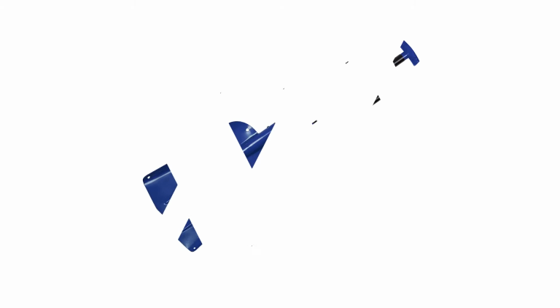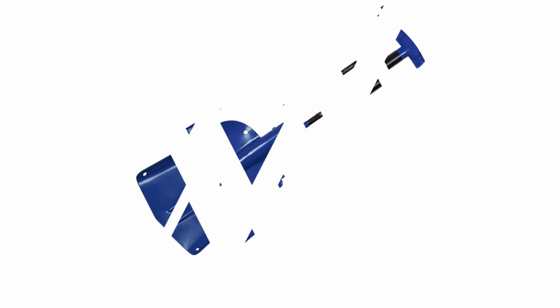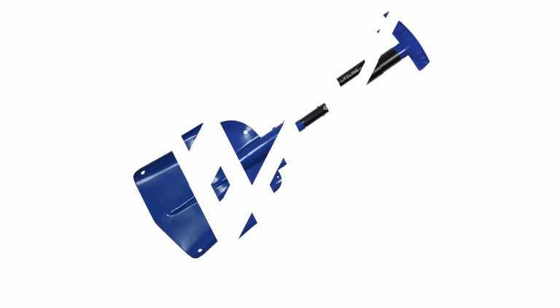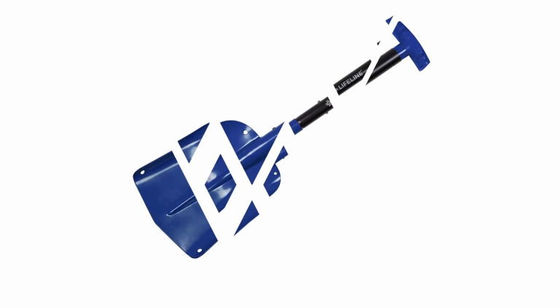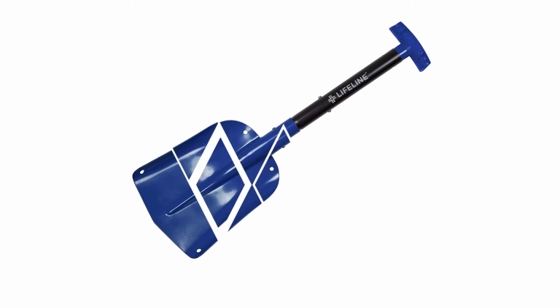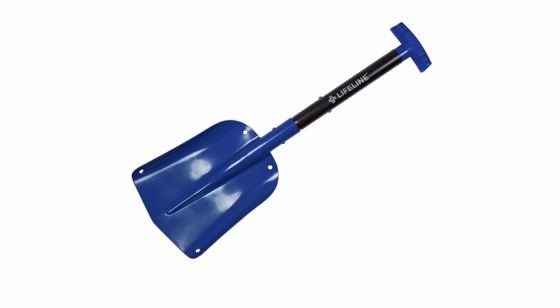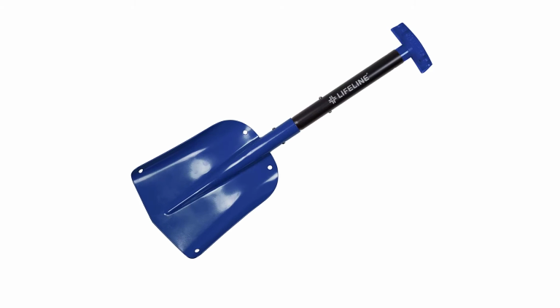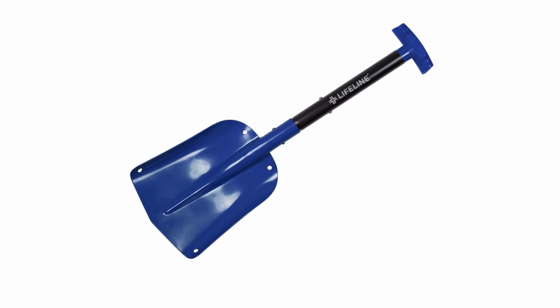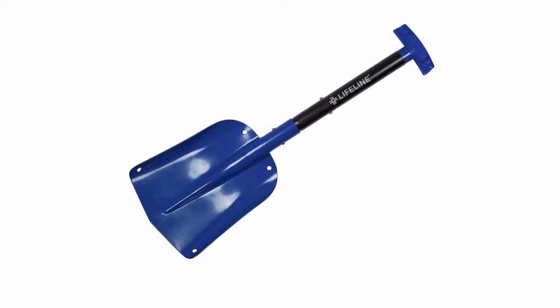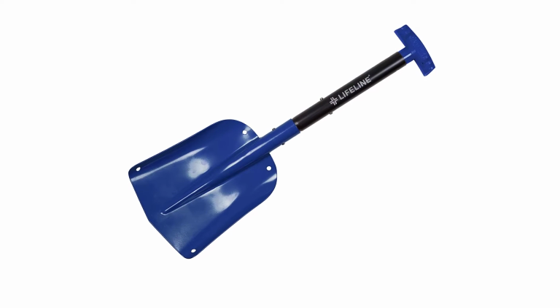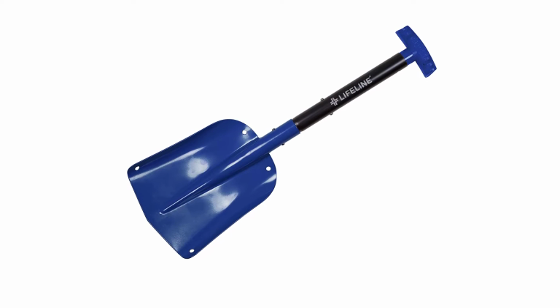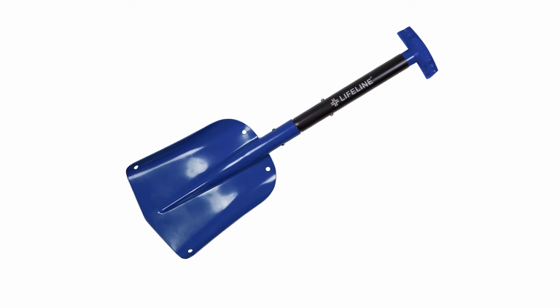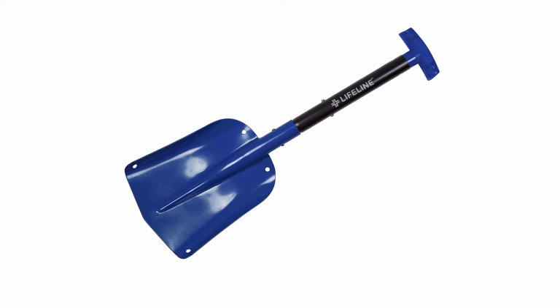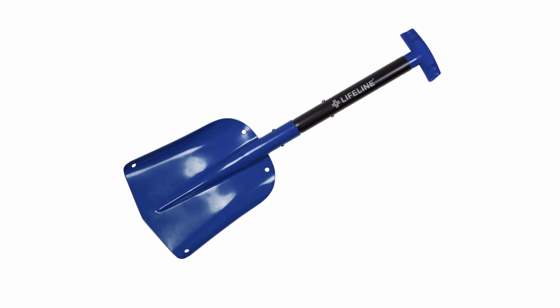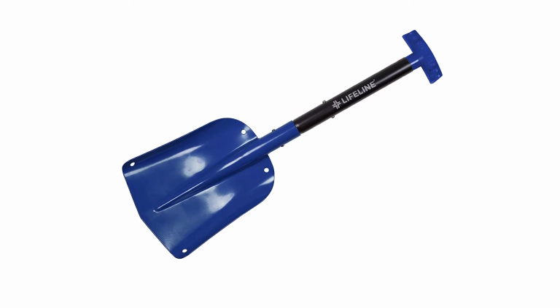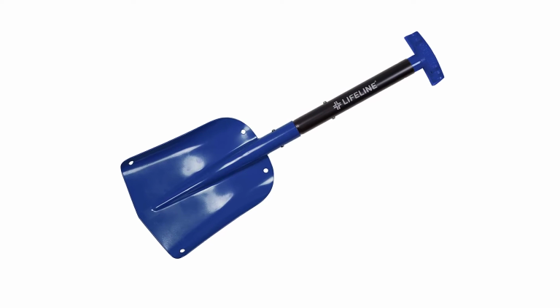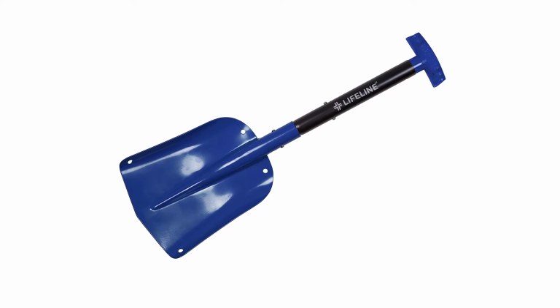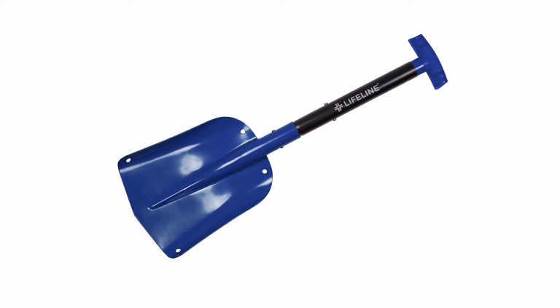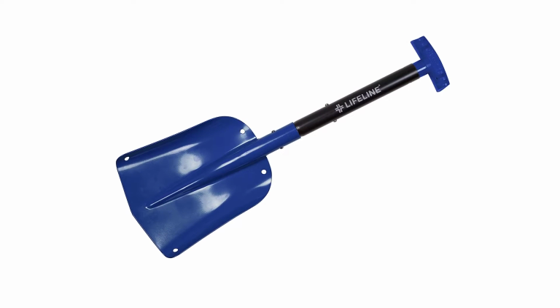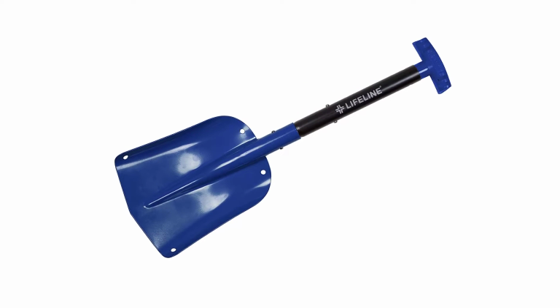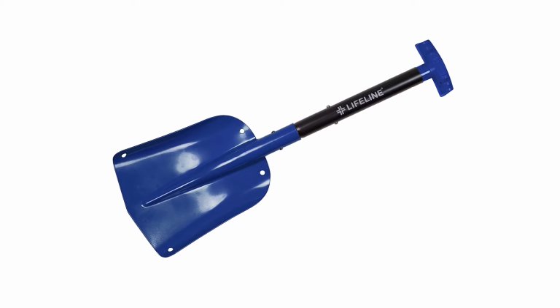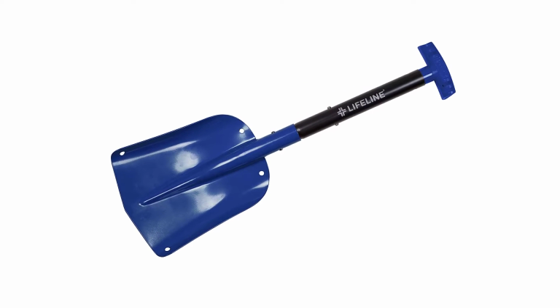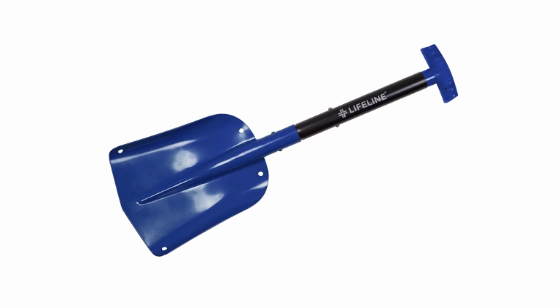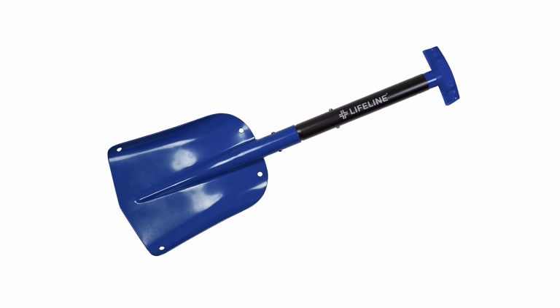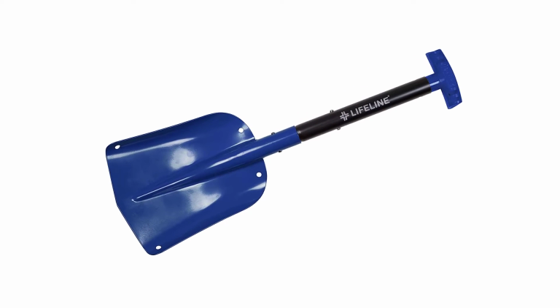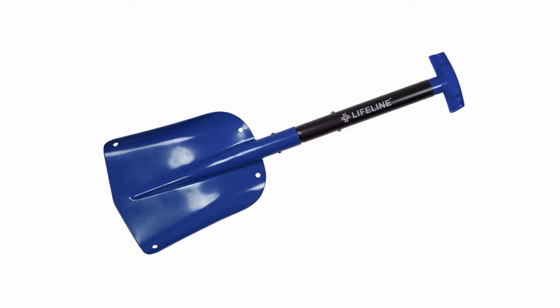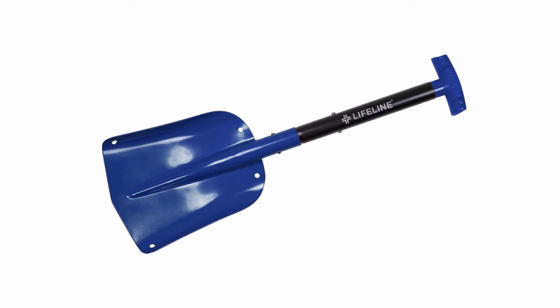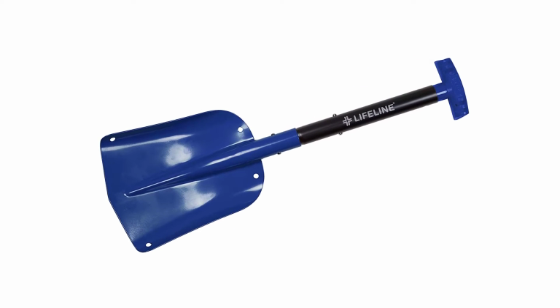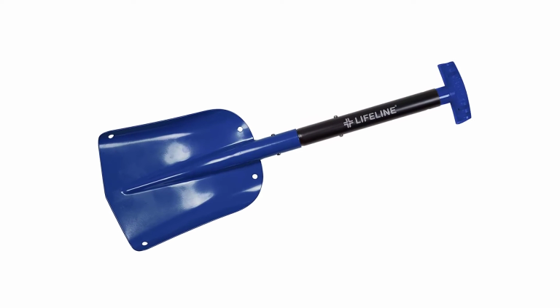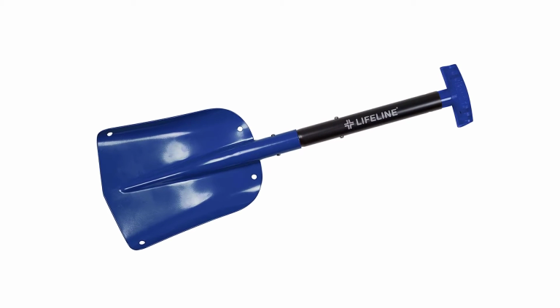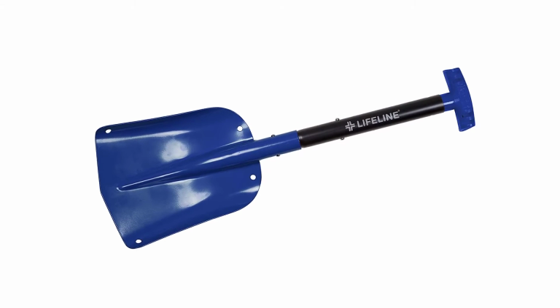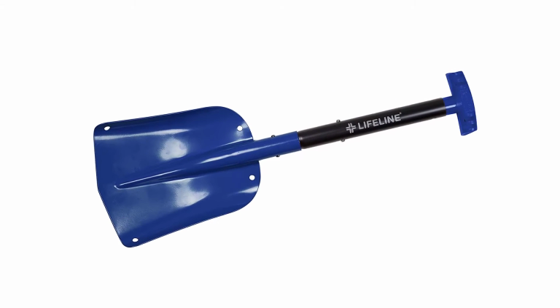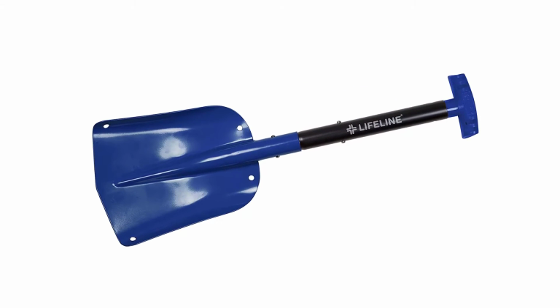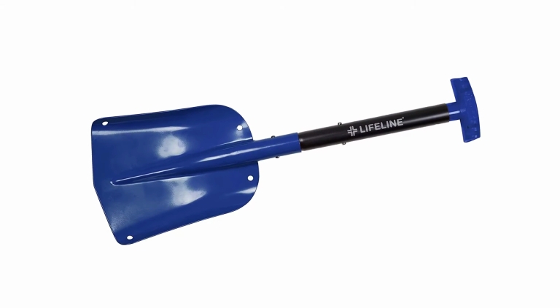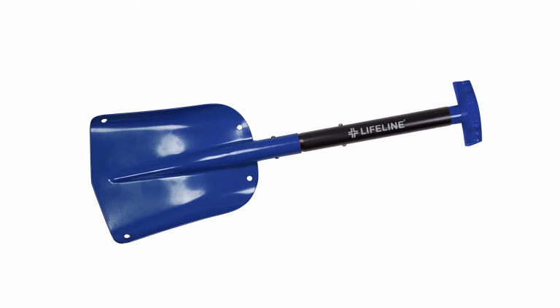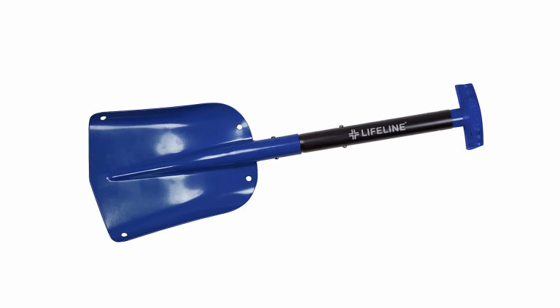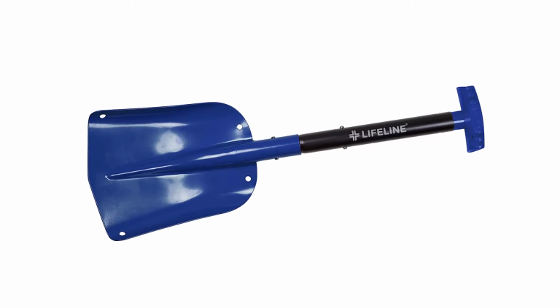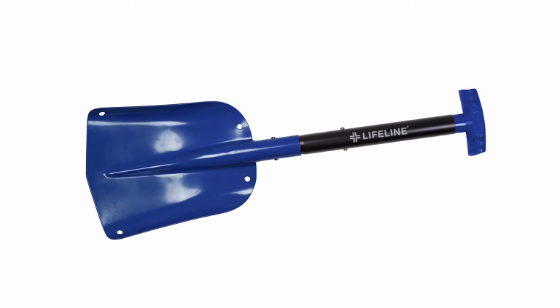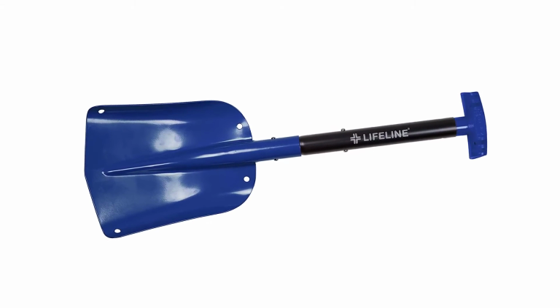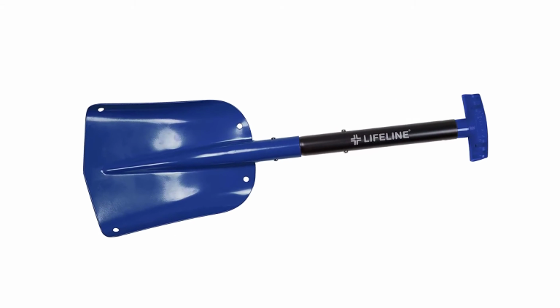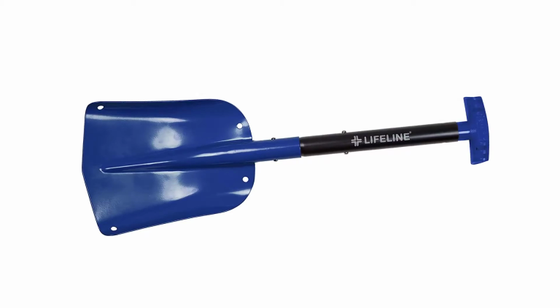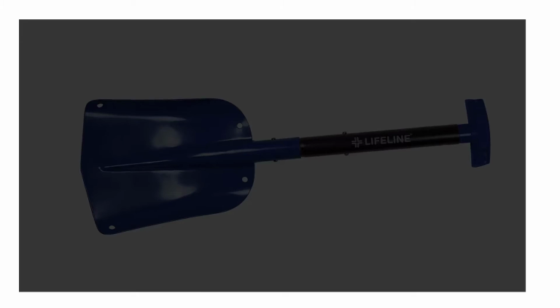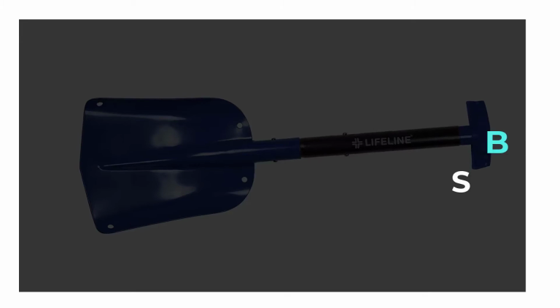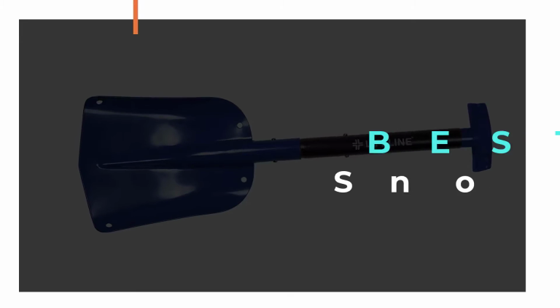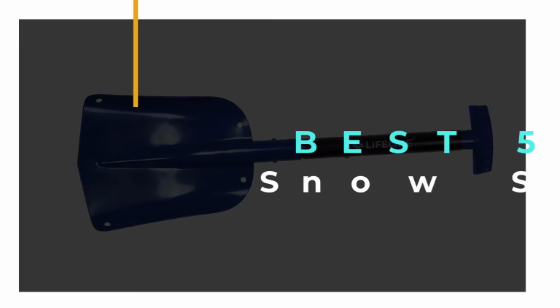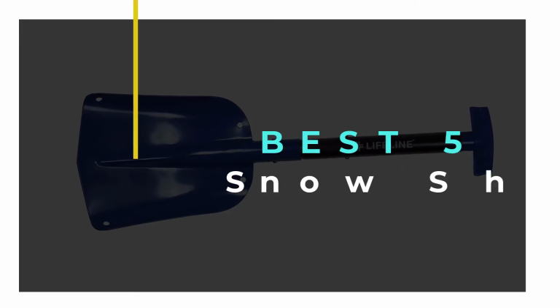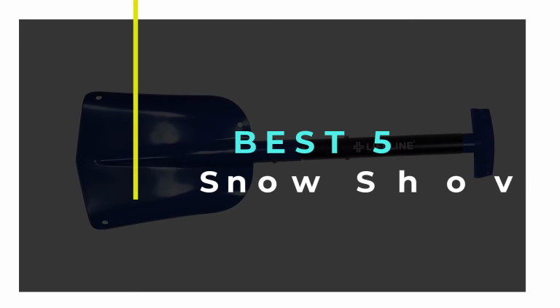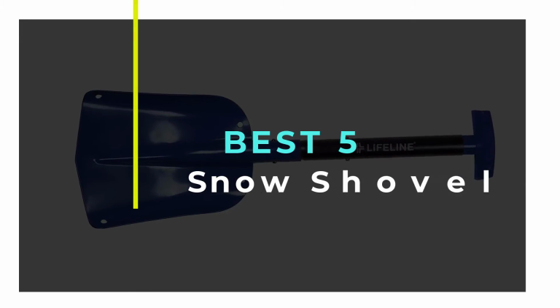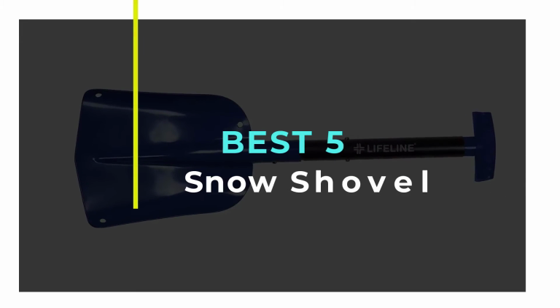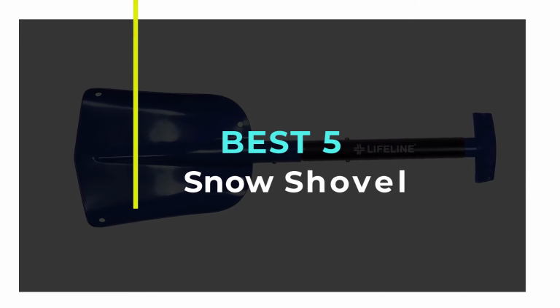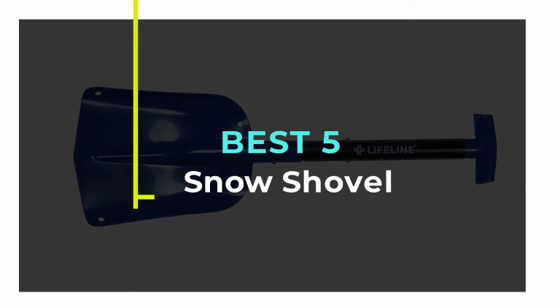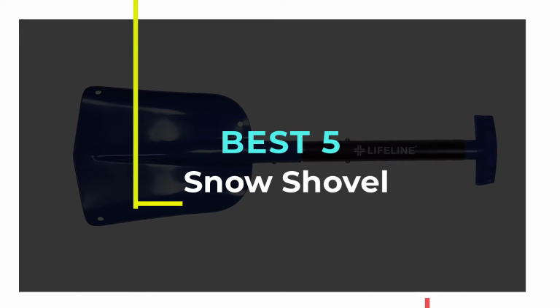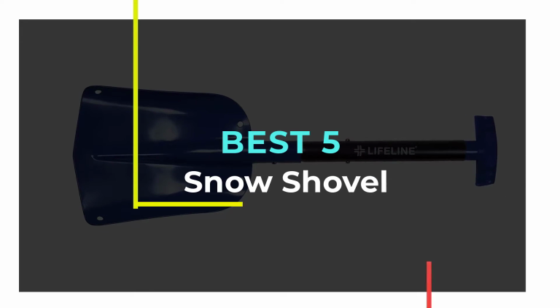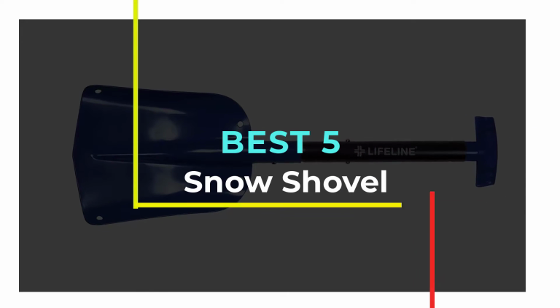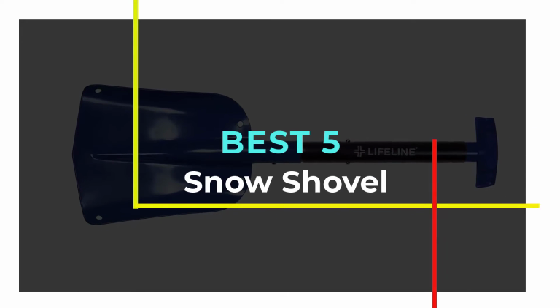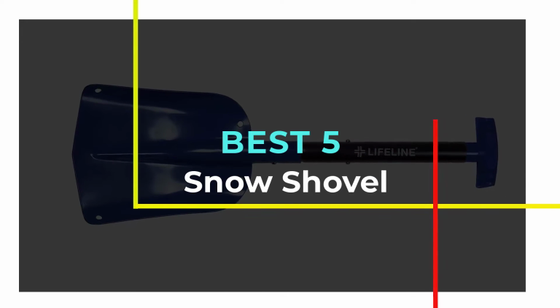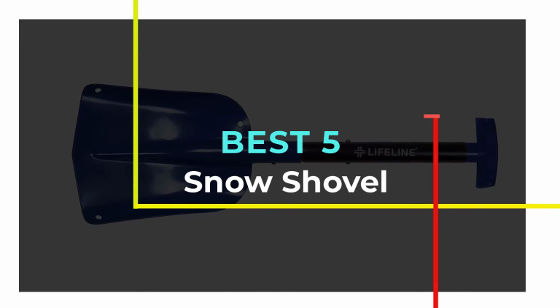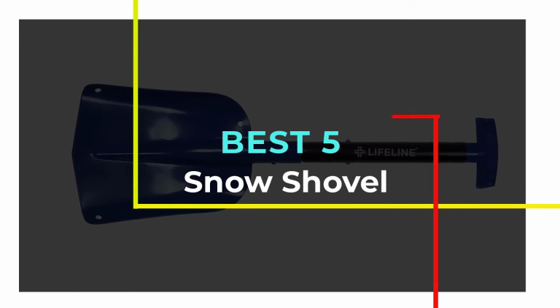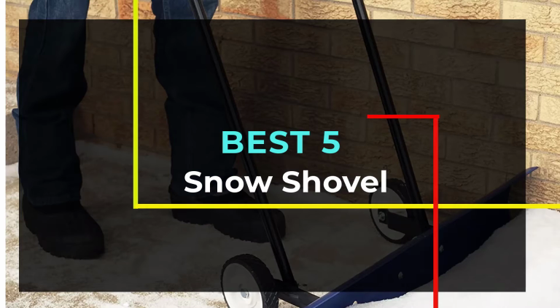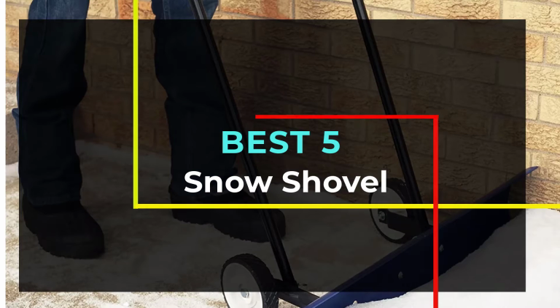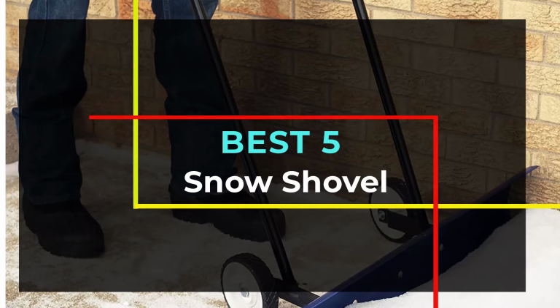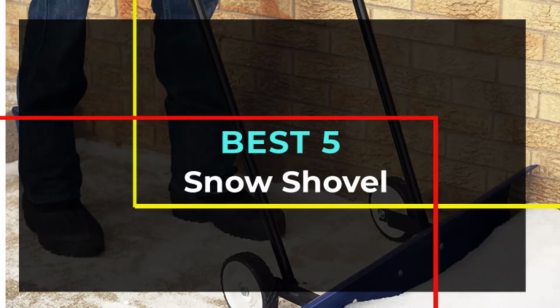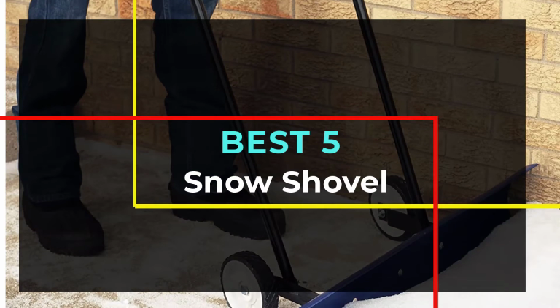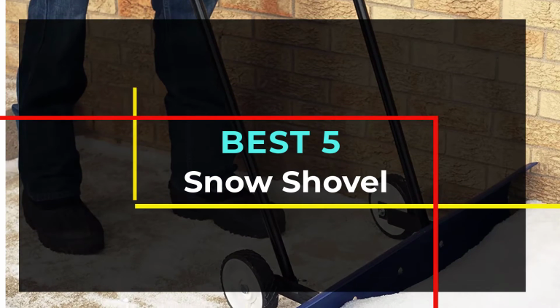Hello guys, welcome to our new video. Today we are going to be reviewing the best snow shovels available out there, and we've narrowed it down to 5.